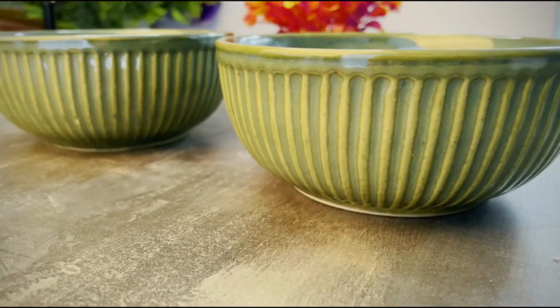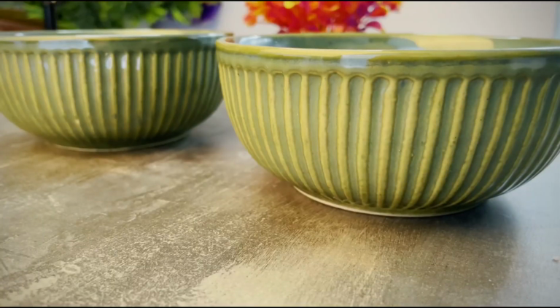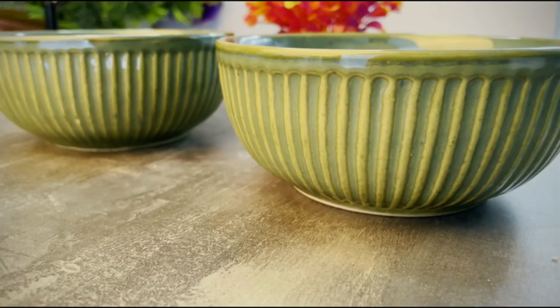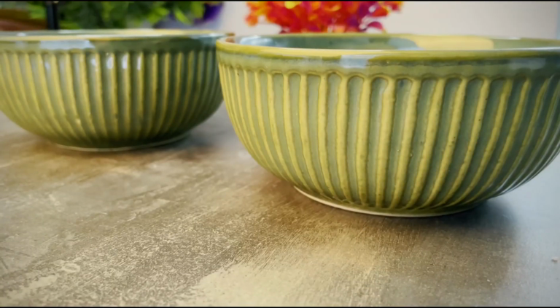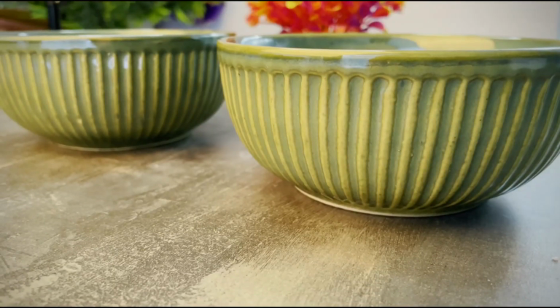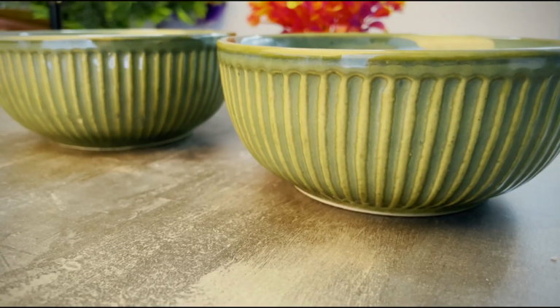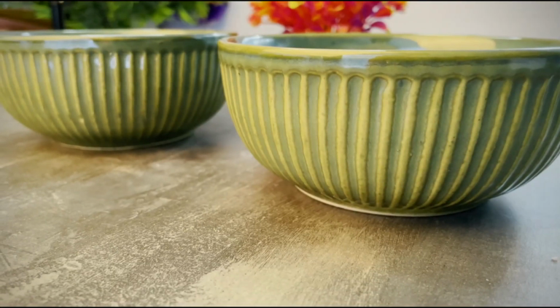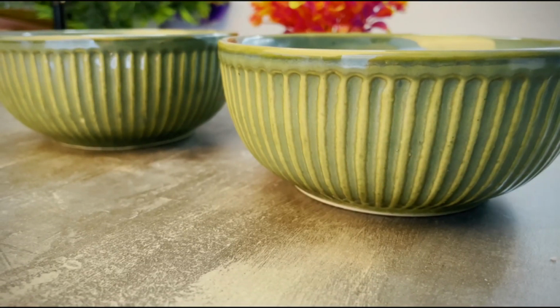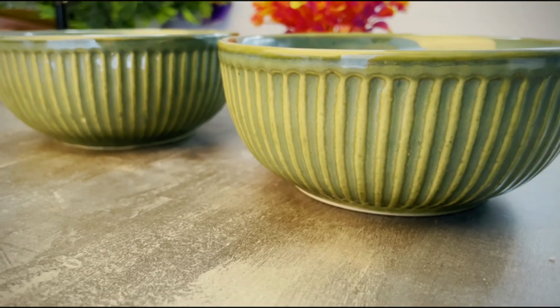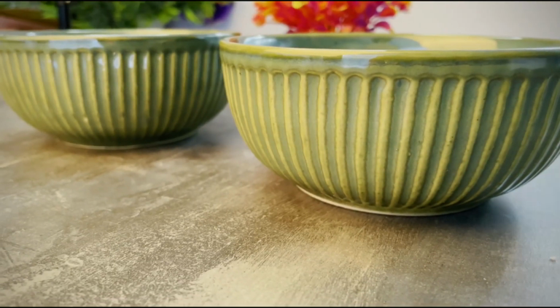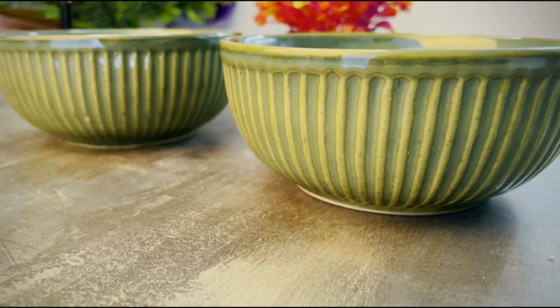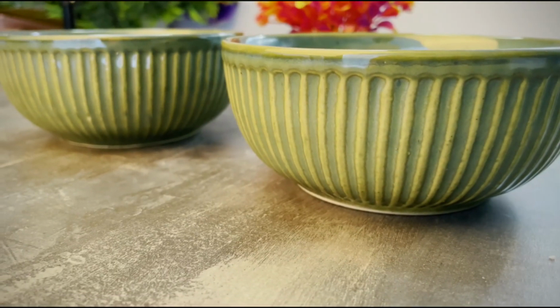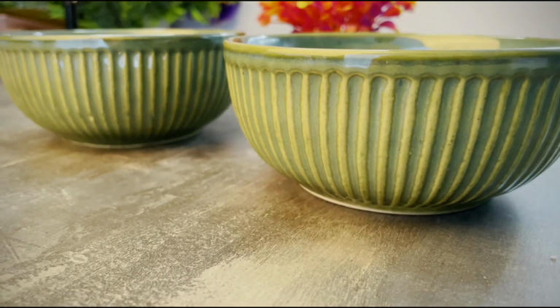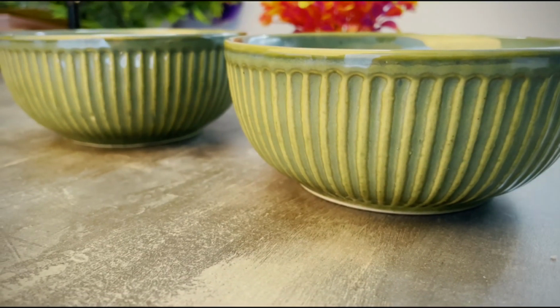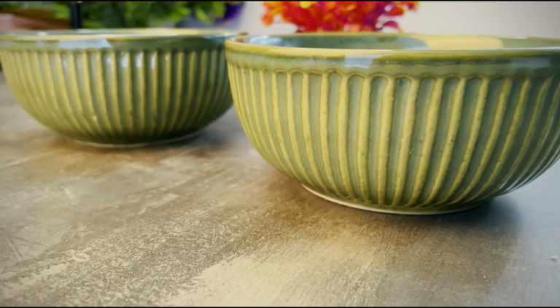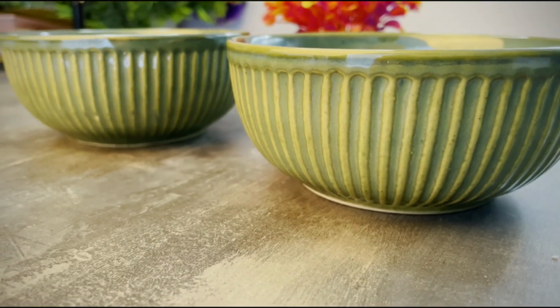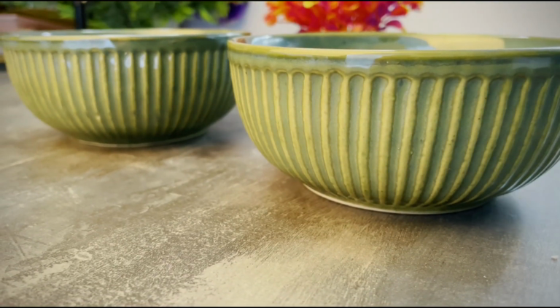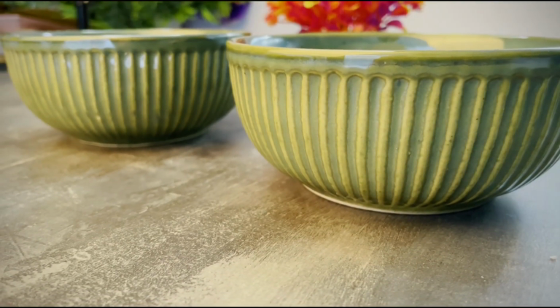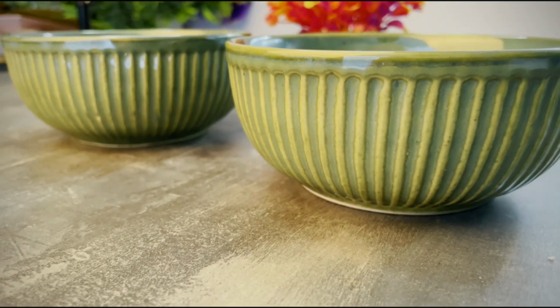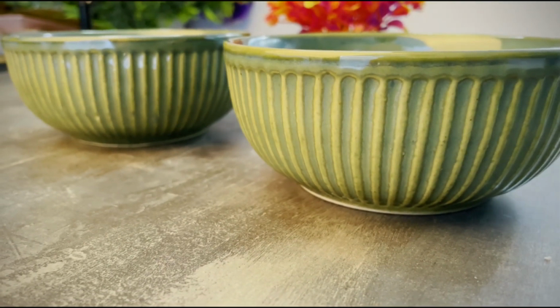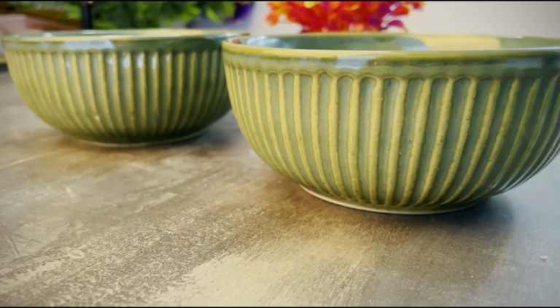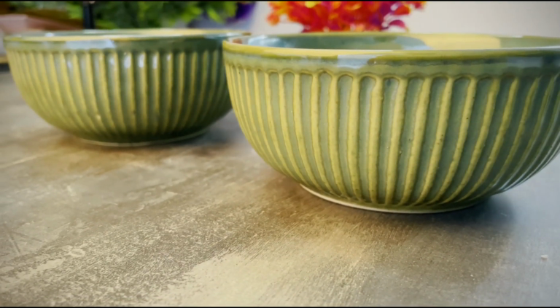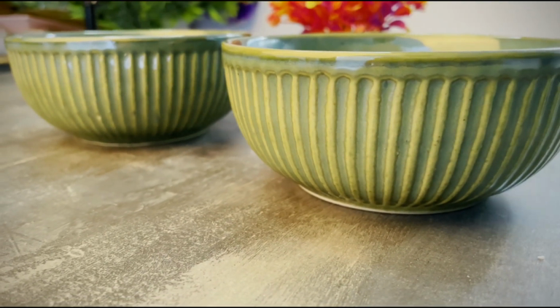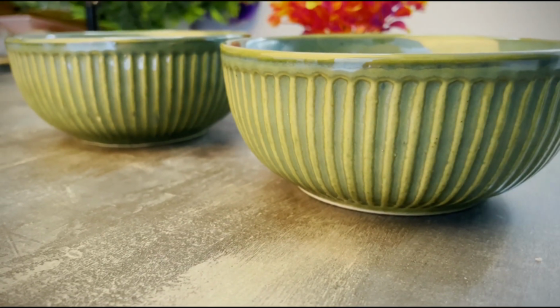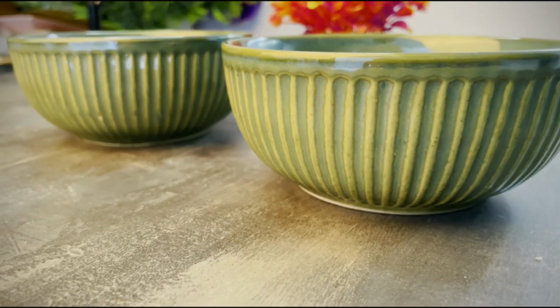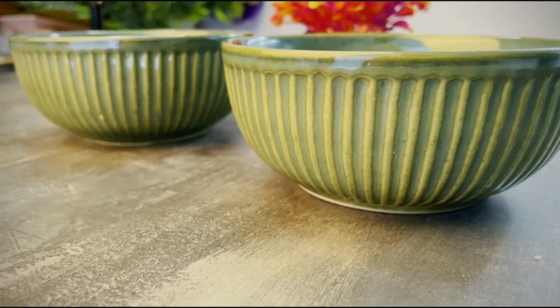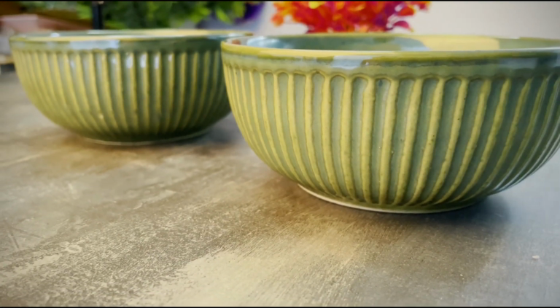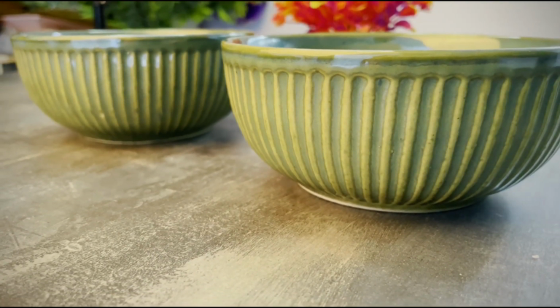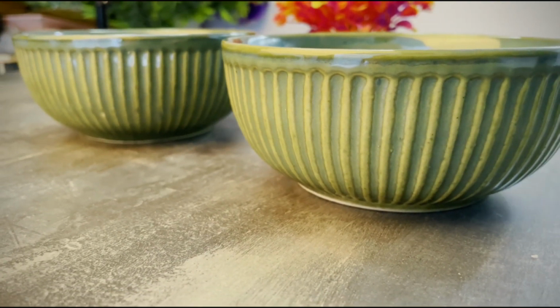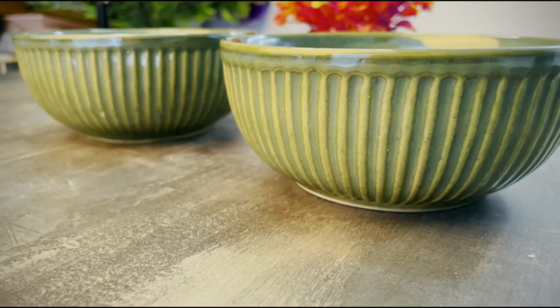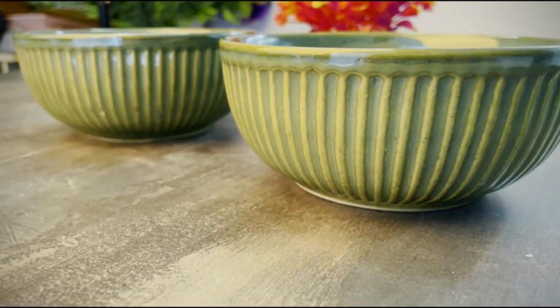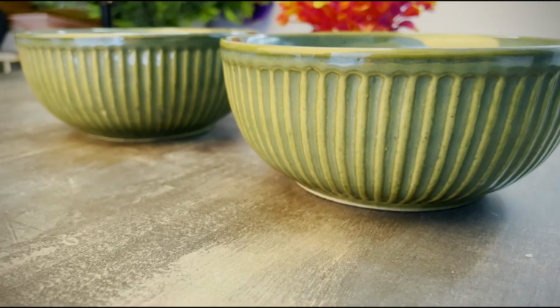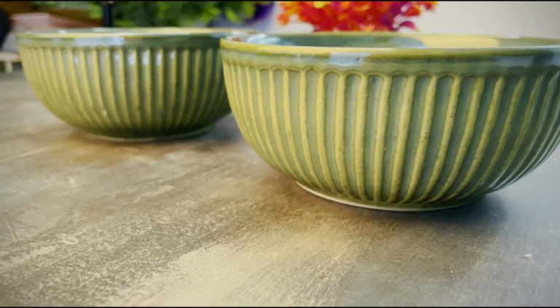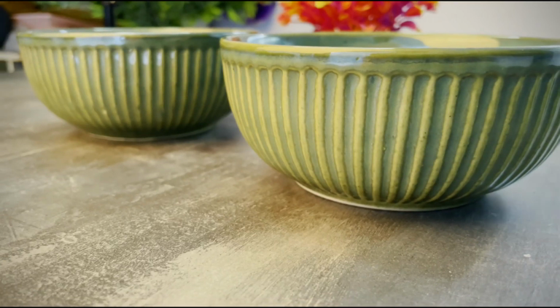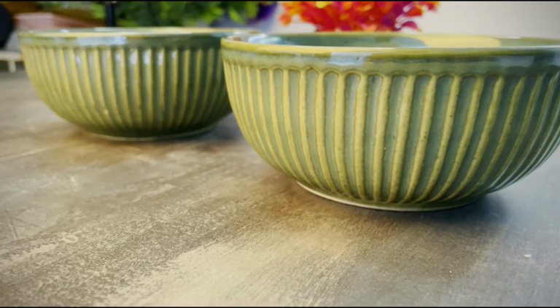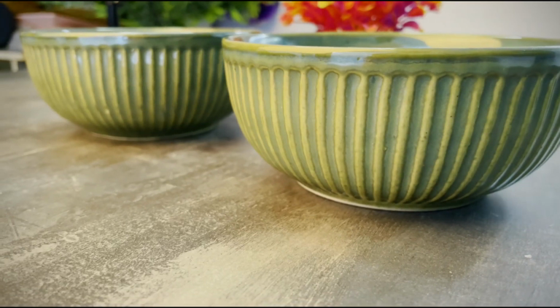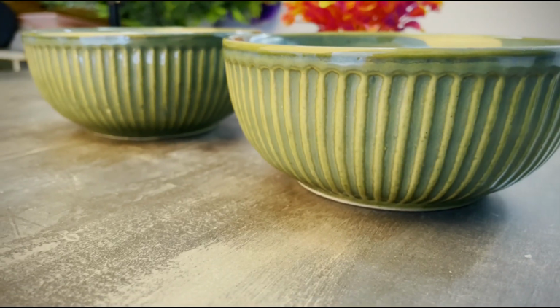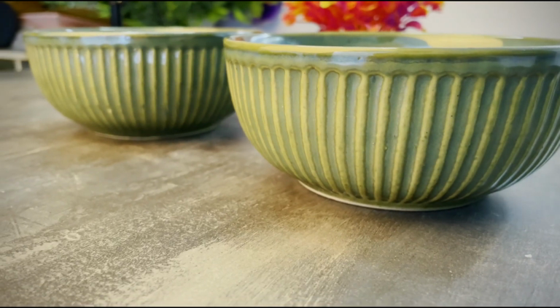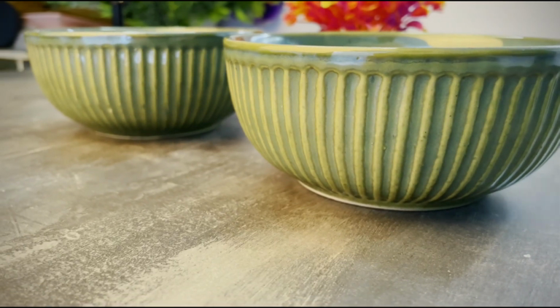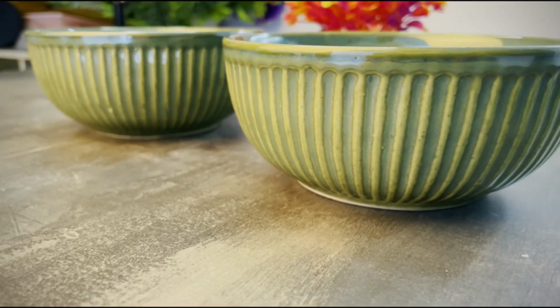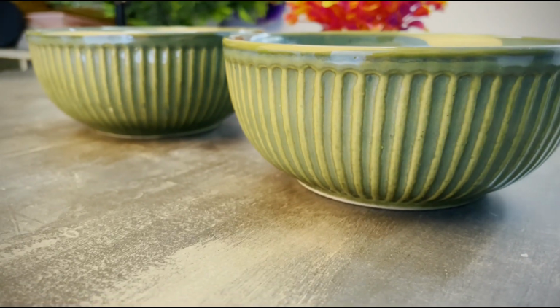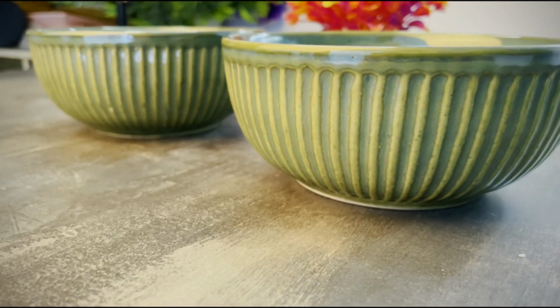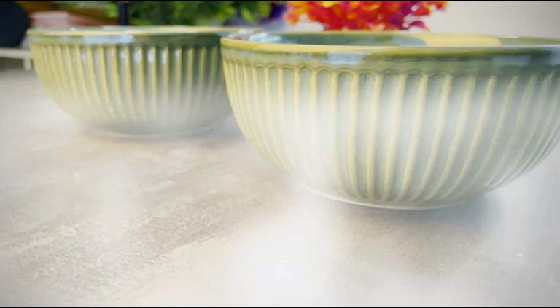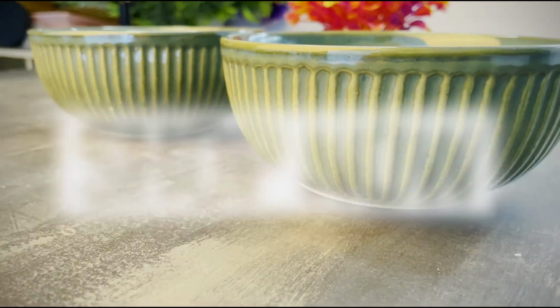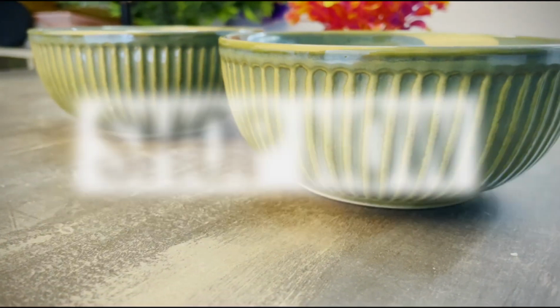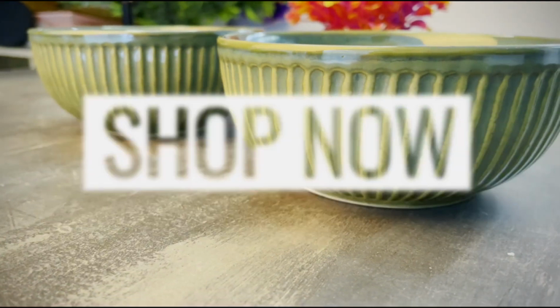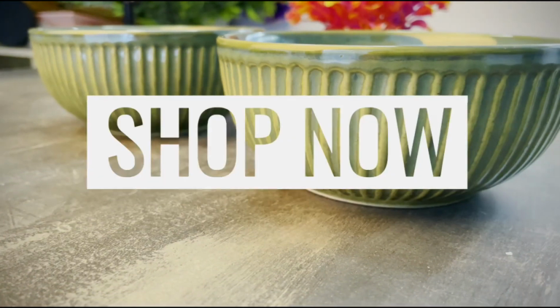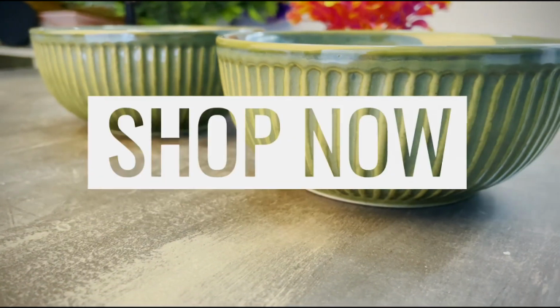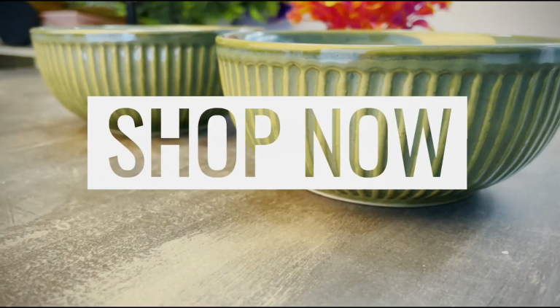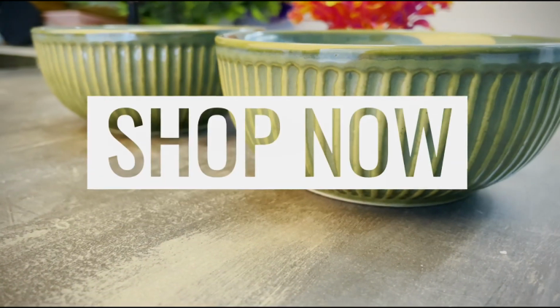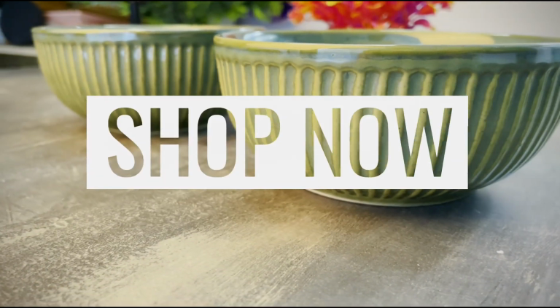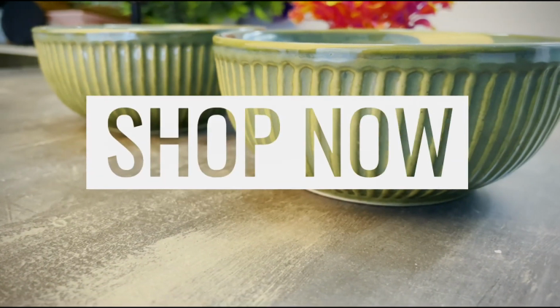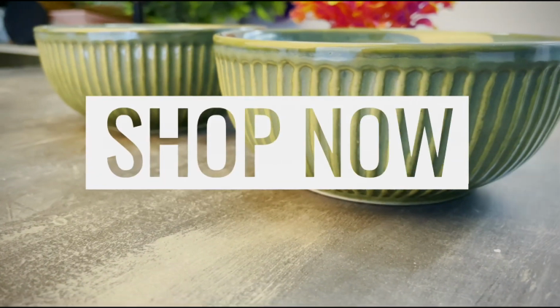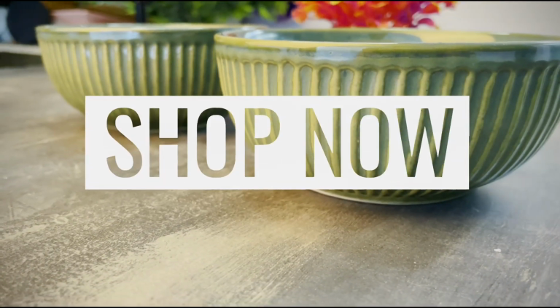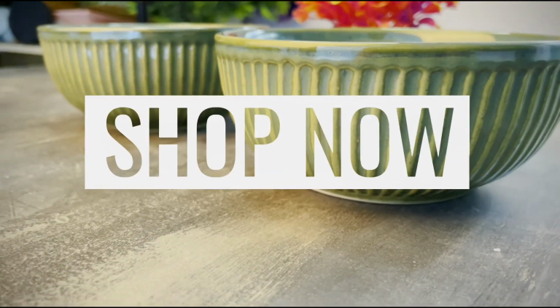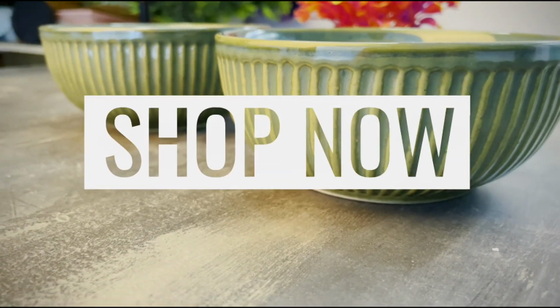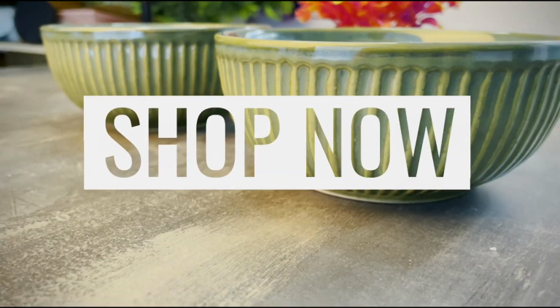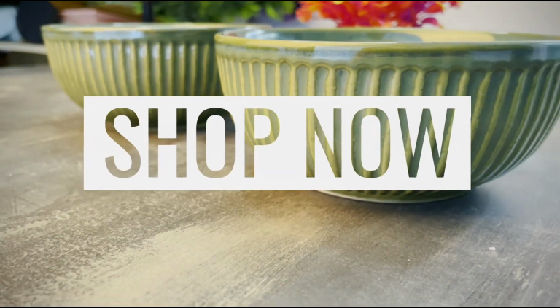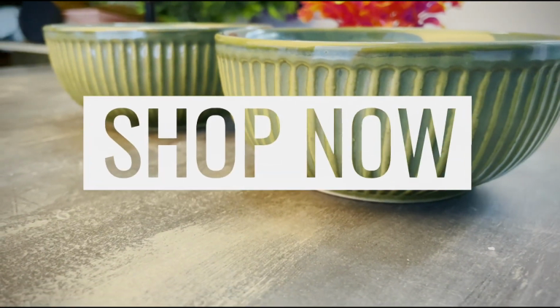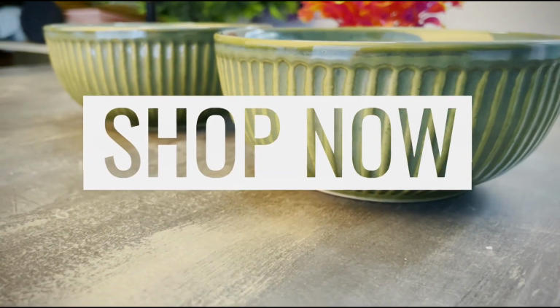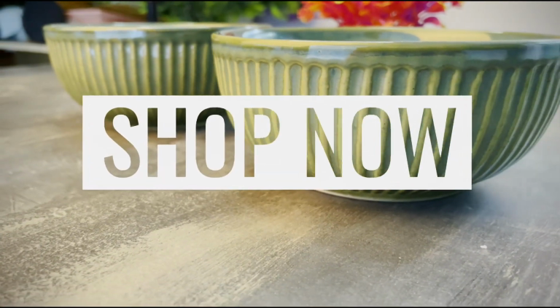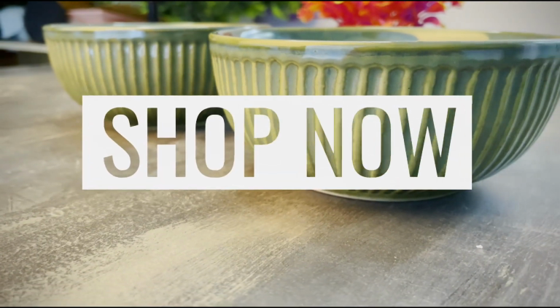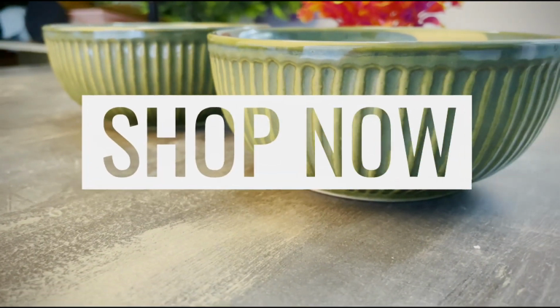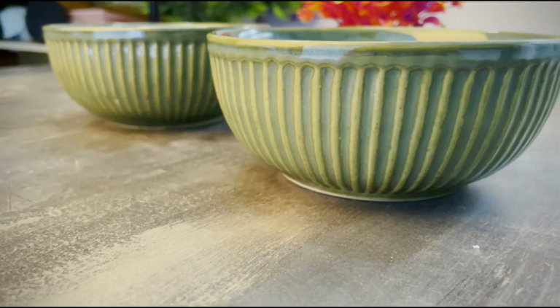So that's the Urstu store Glam Green Ceramic Serving Bowl set of two. For more amazing products, check out urstu.in — see you next time.